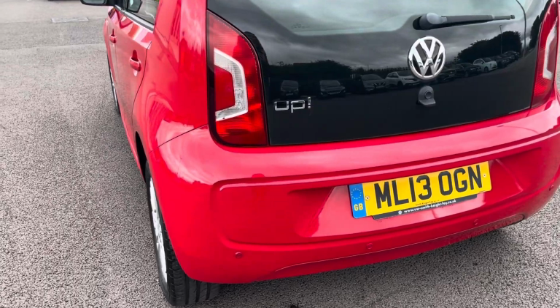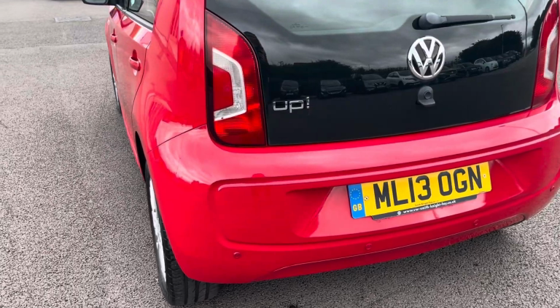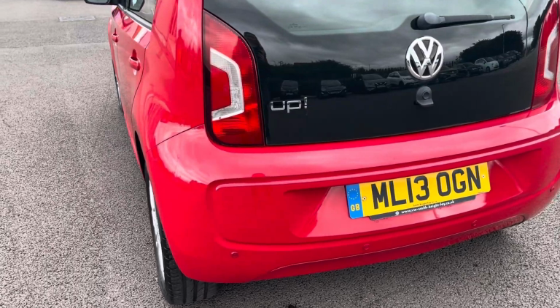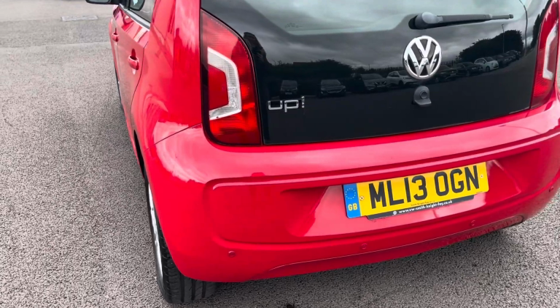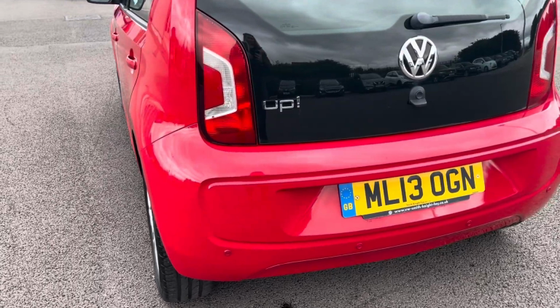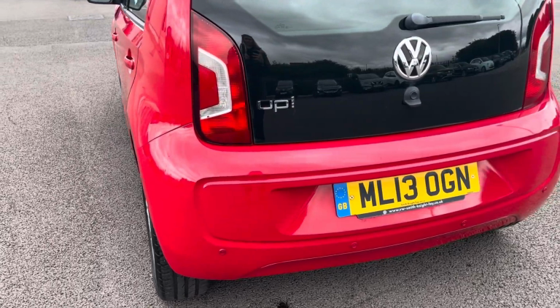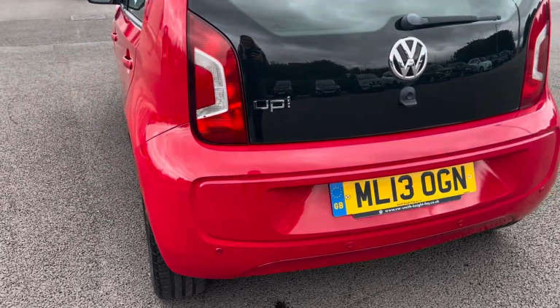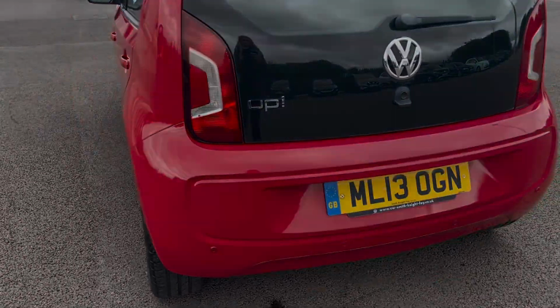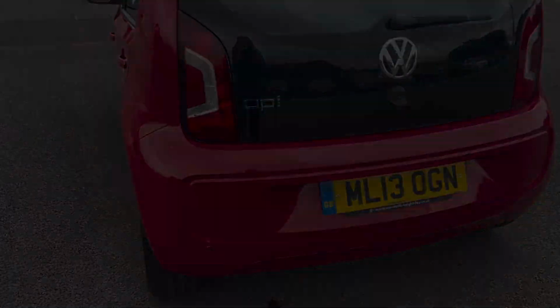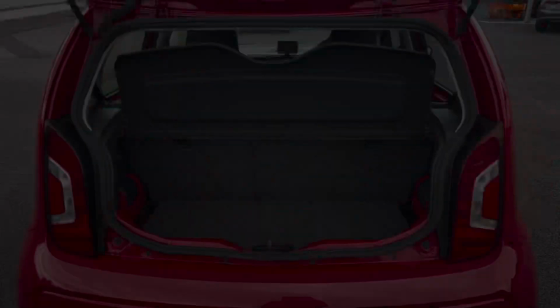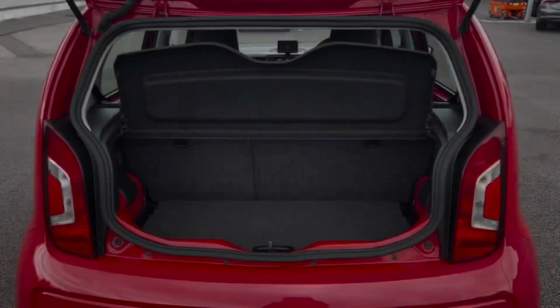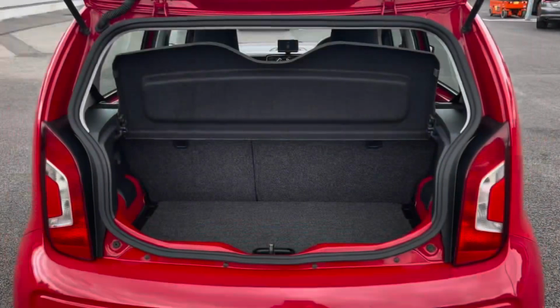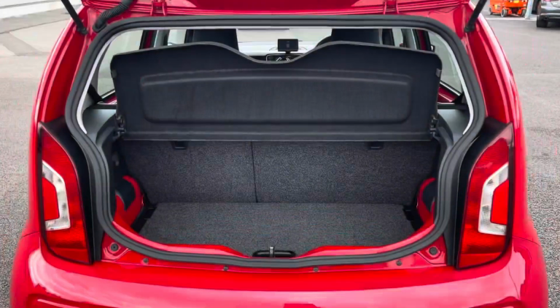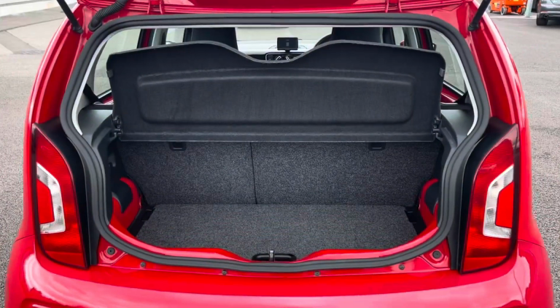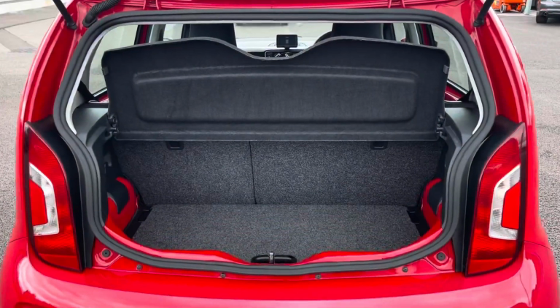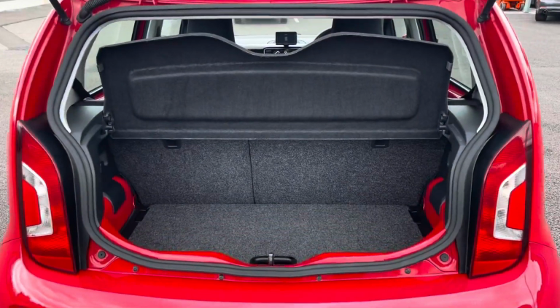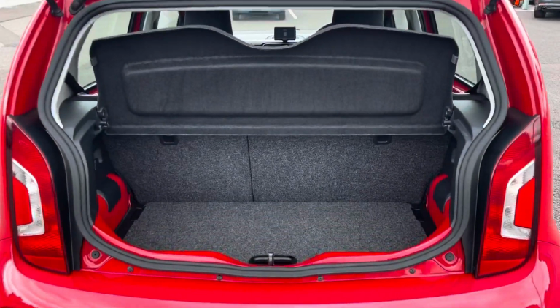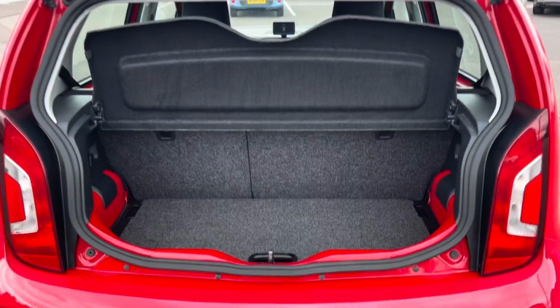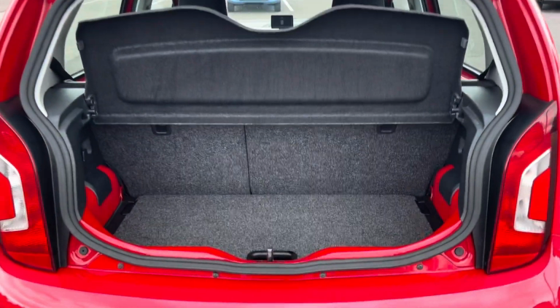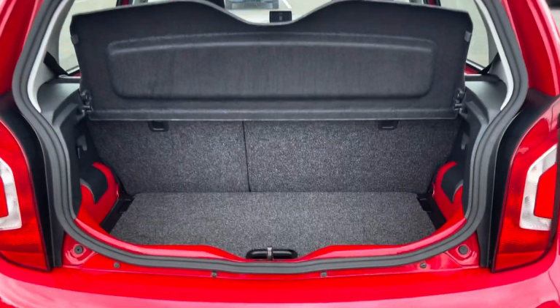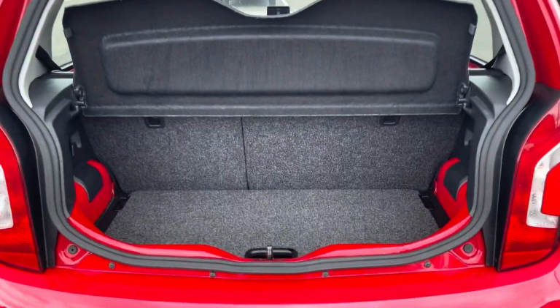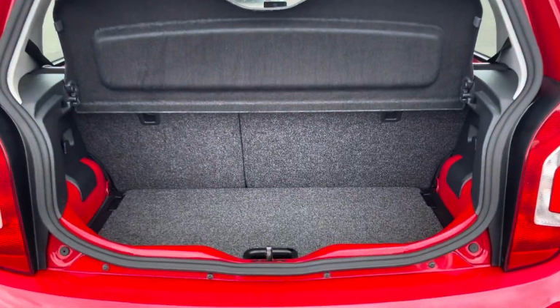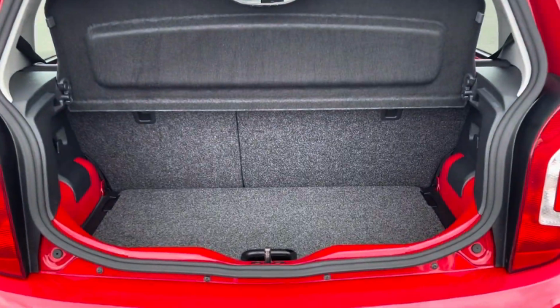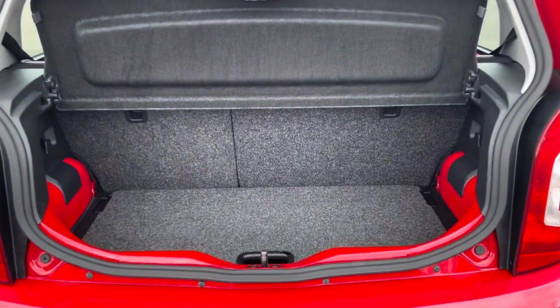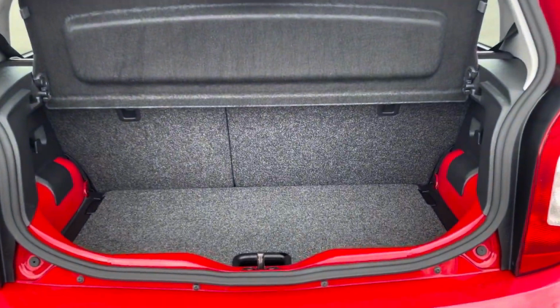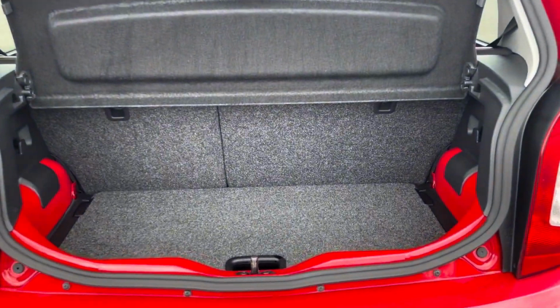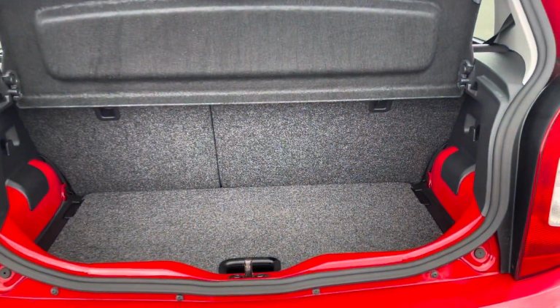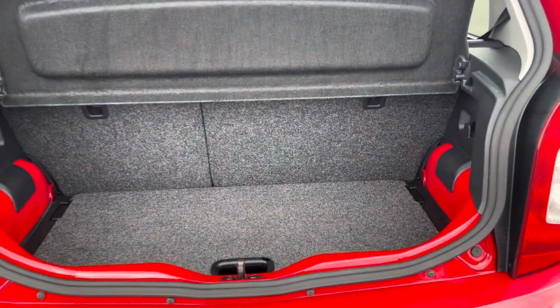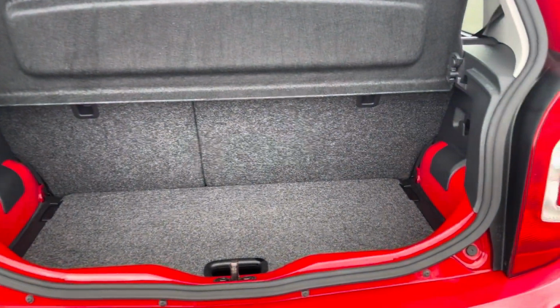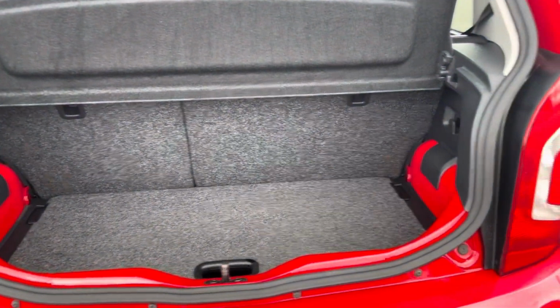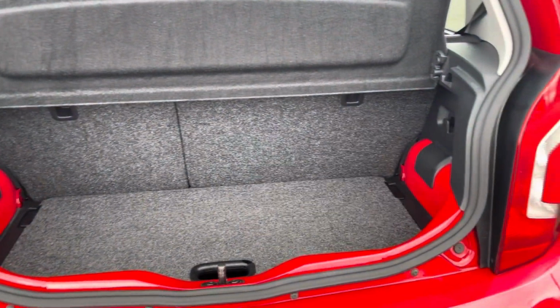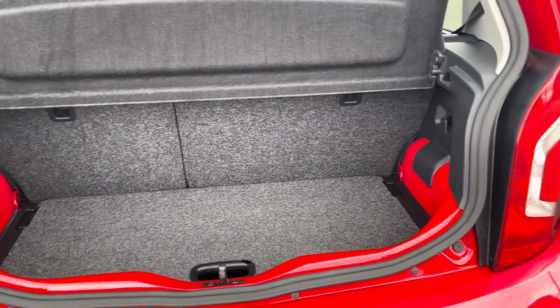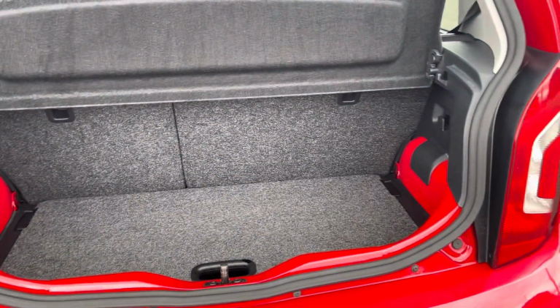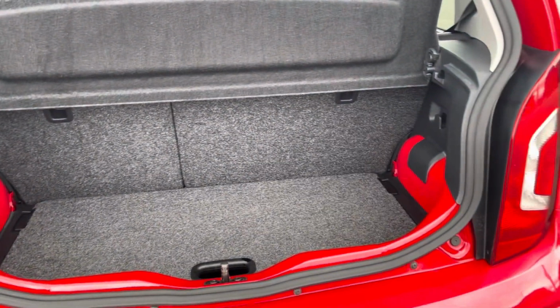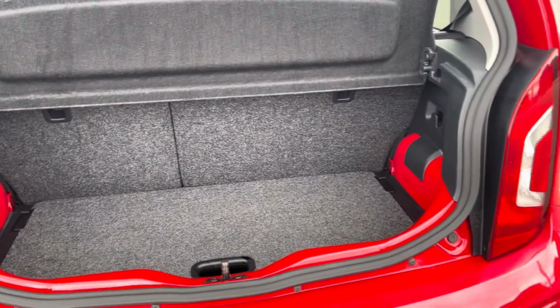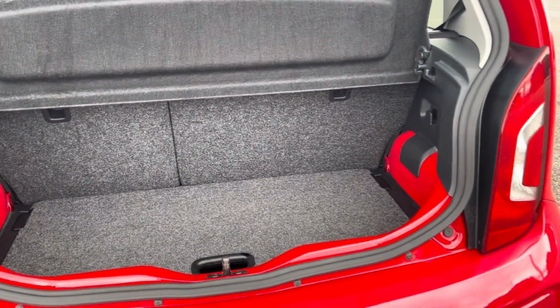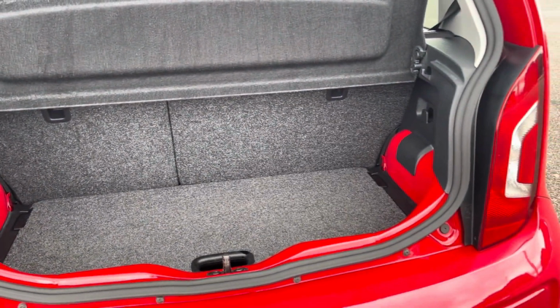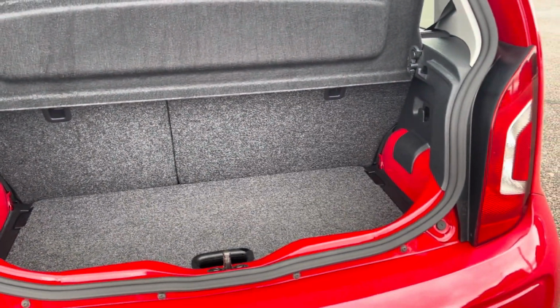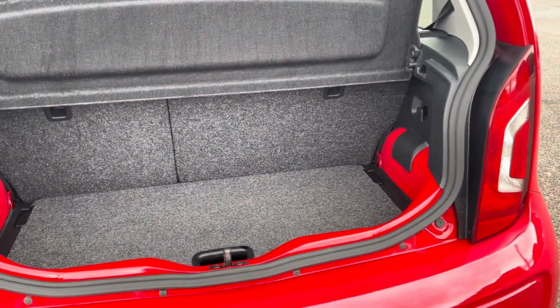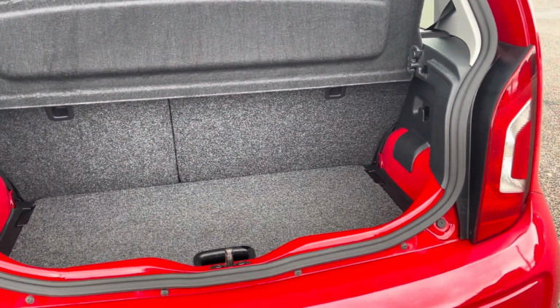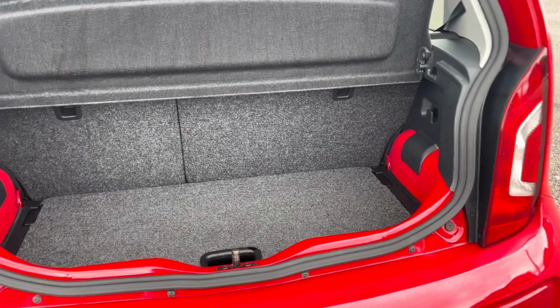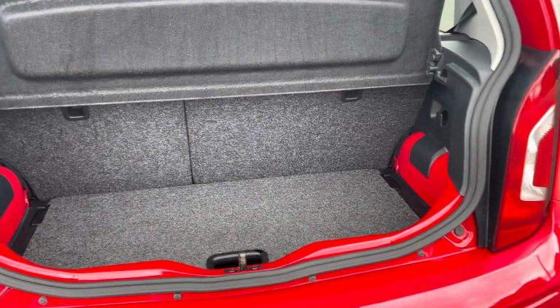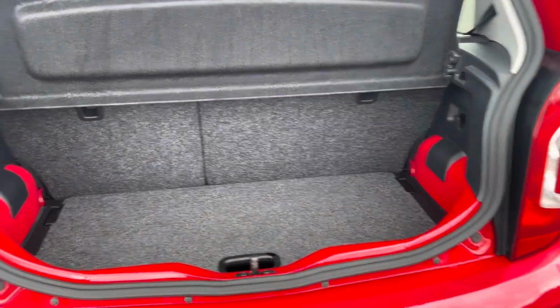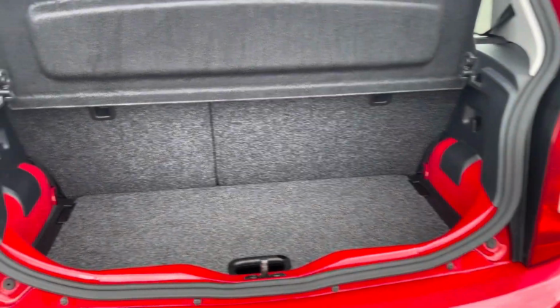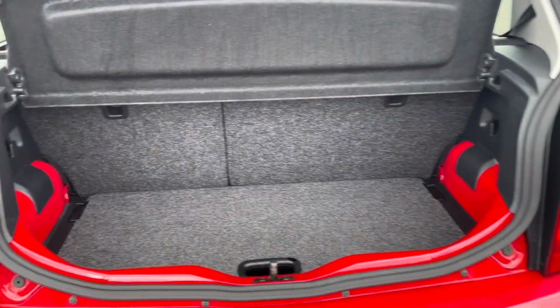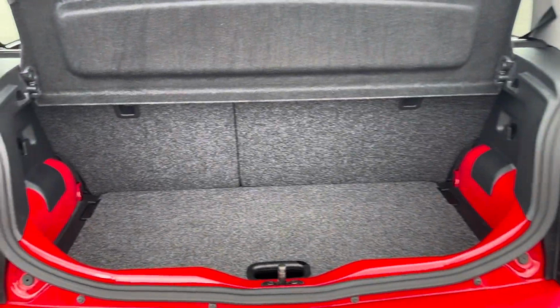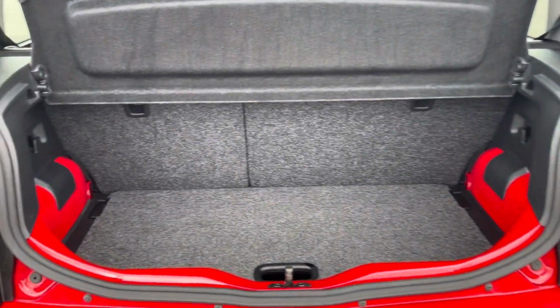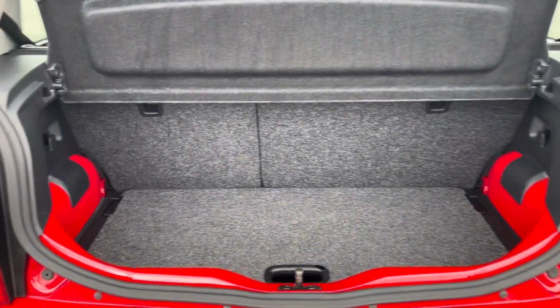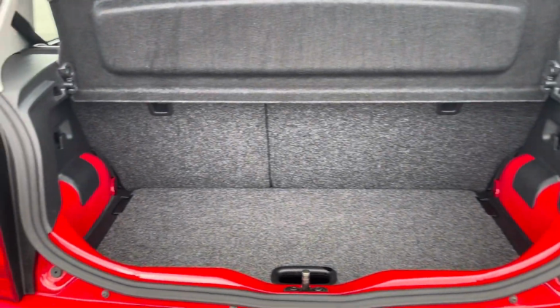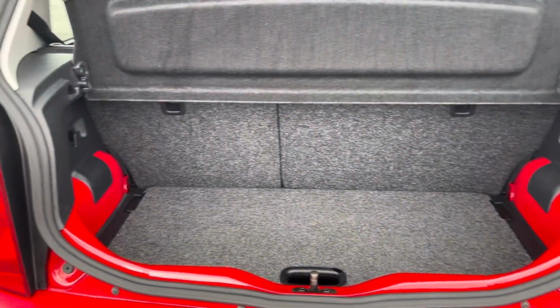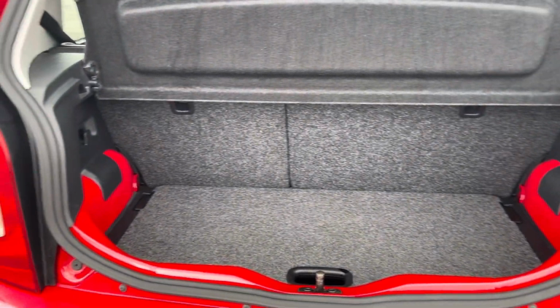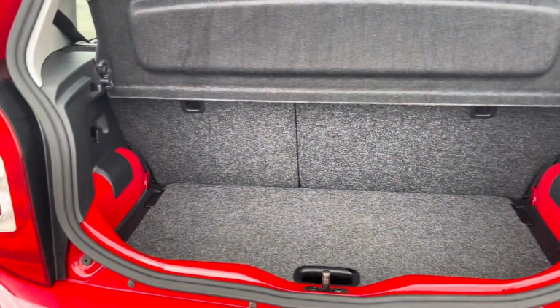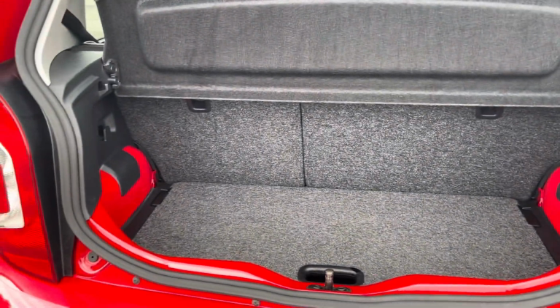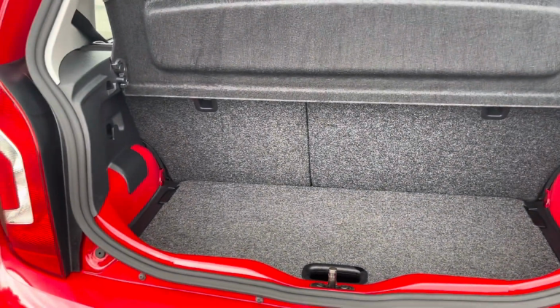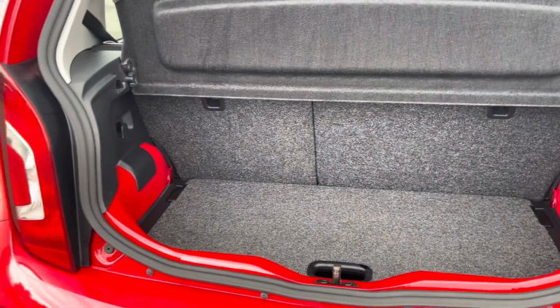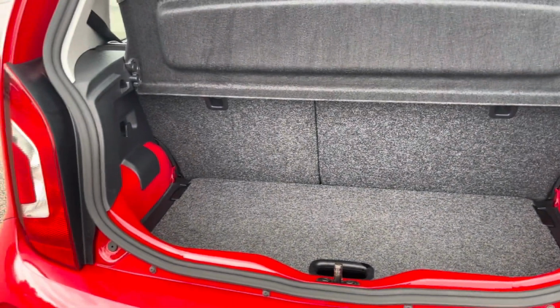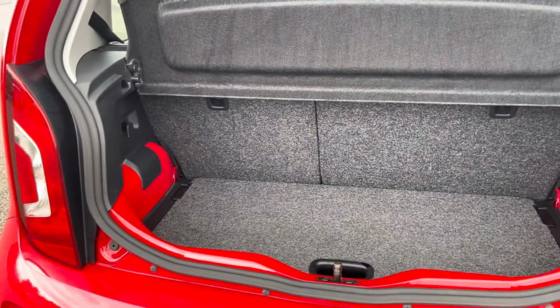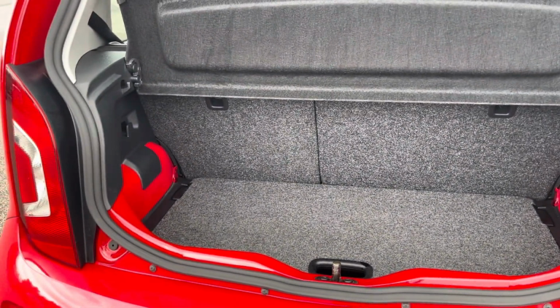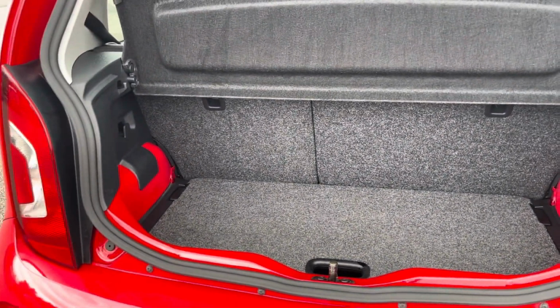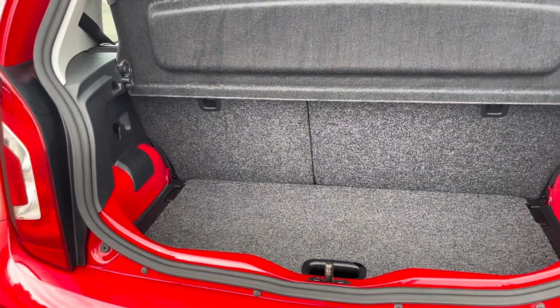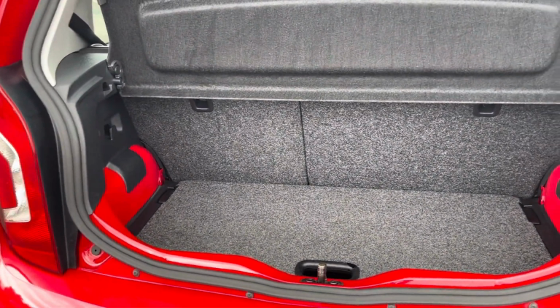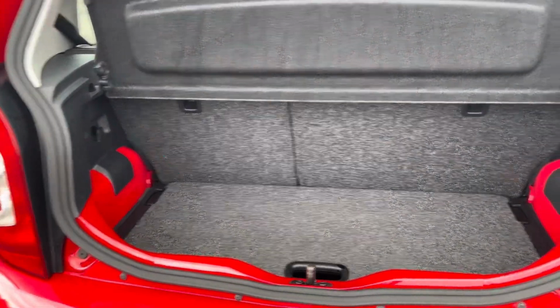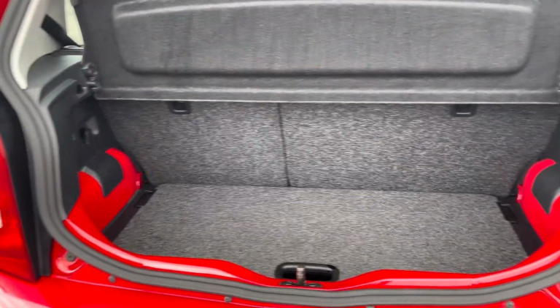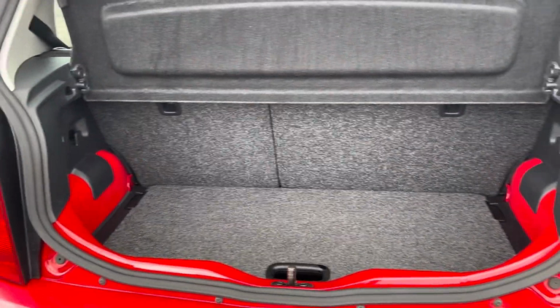Moving into the boot now, as you can see the boot provides a great amount of storage space, and you do have the option of folding the rear seats for any larger items.